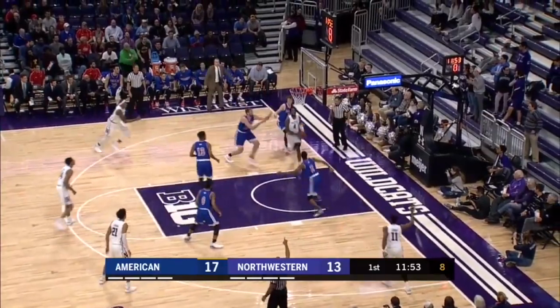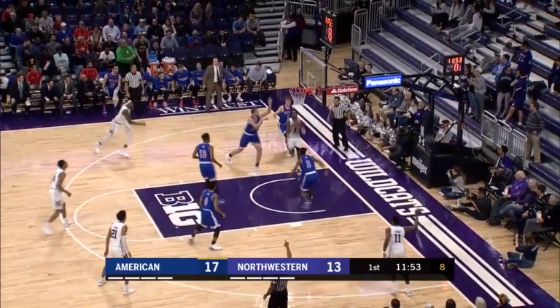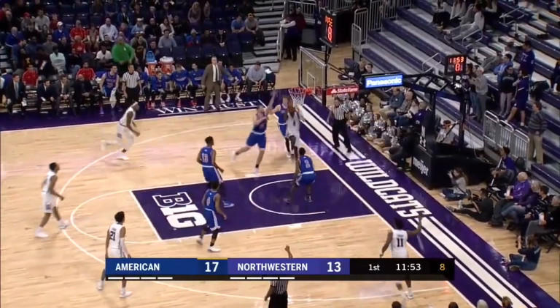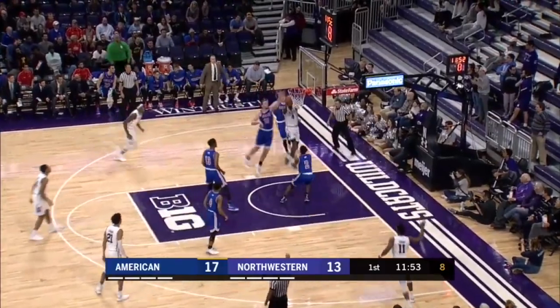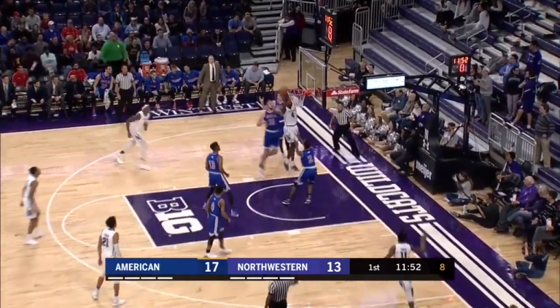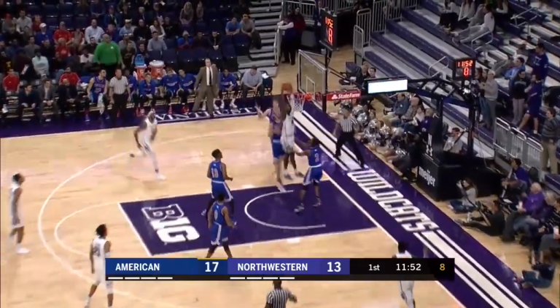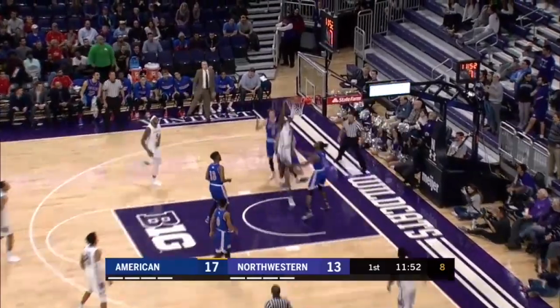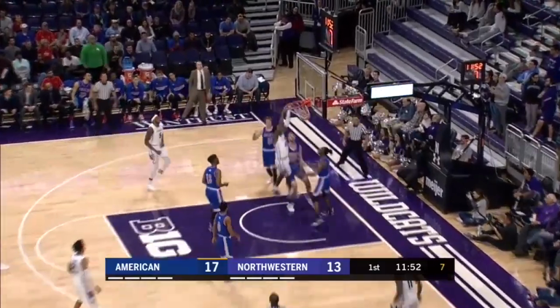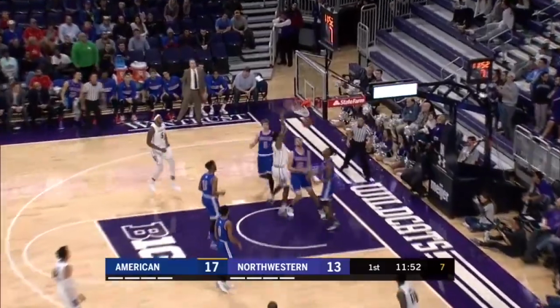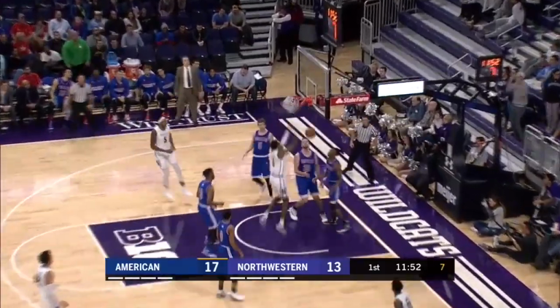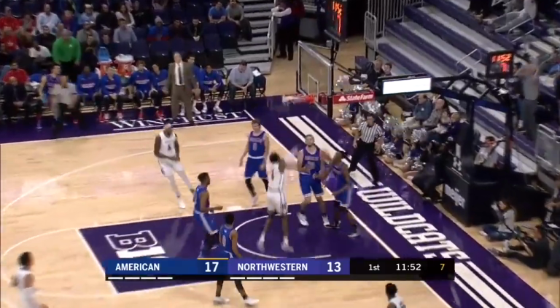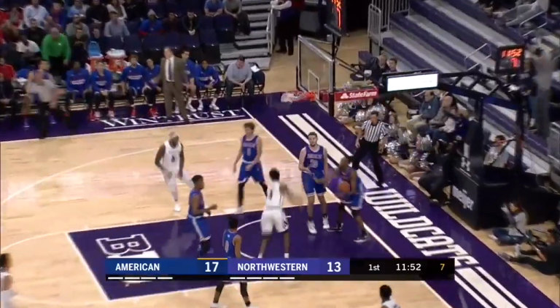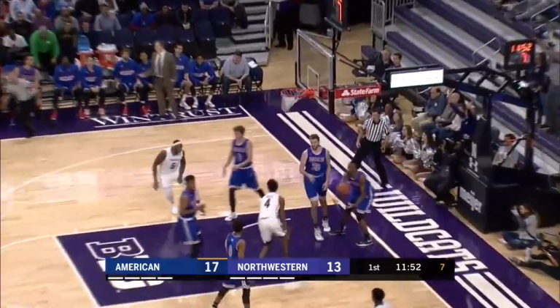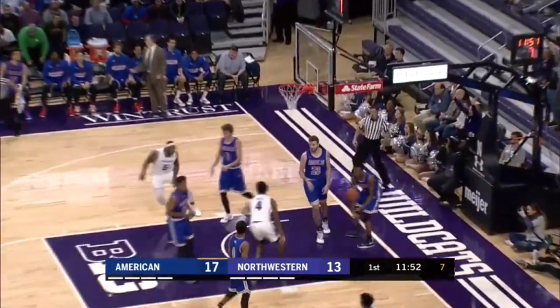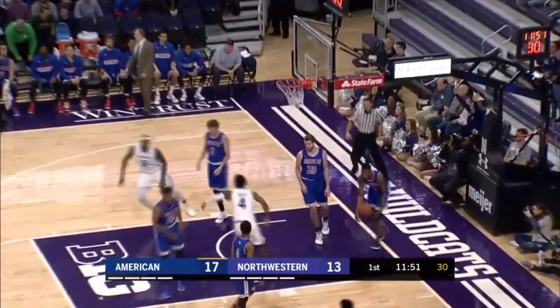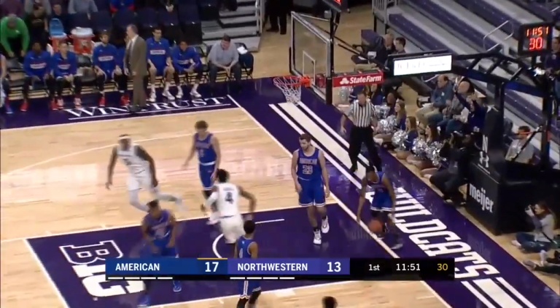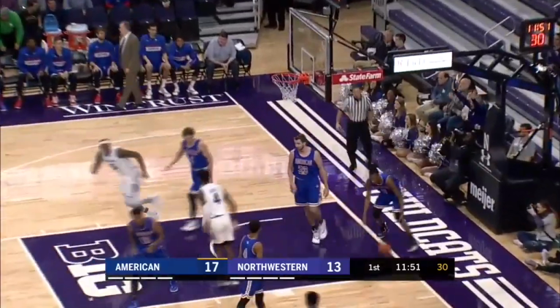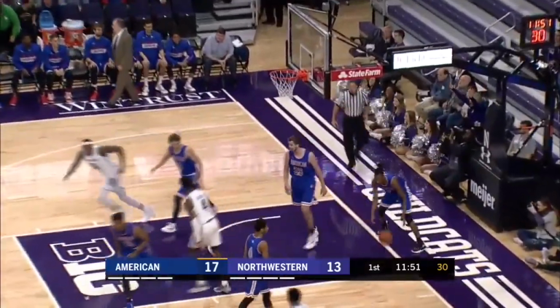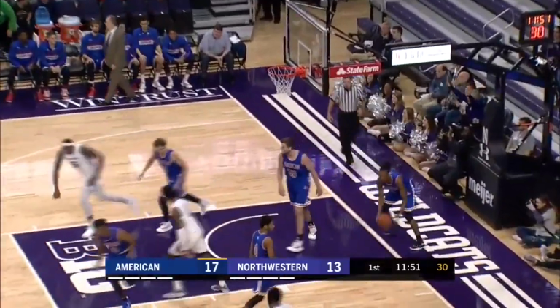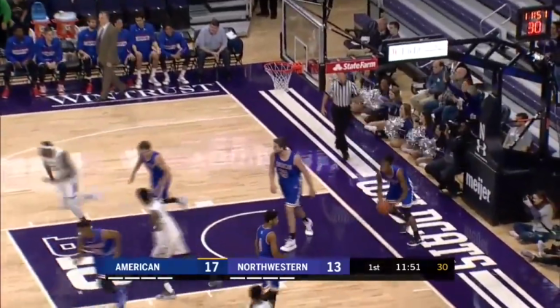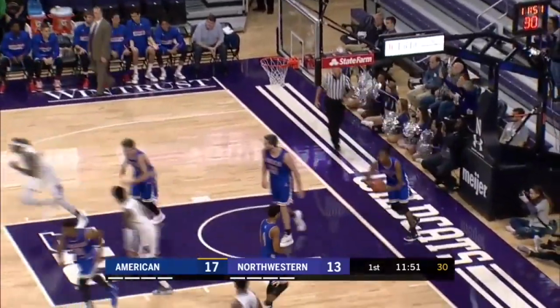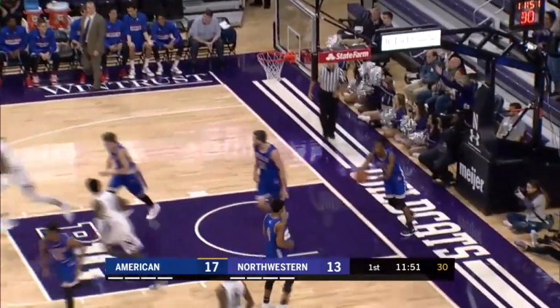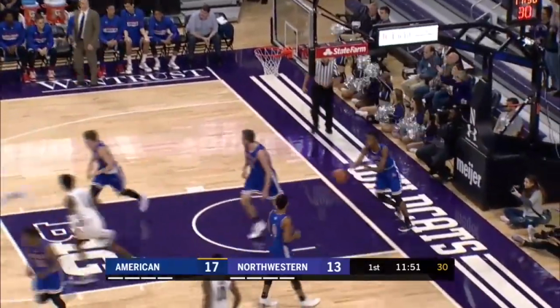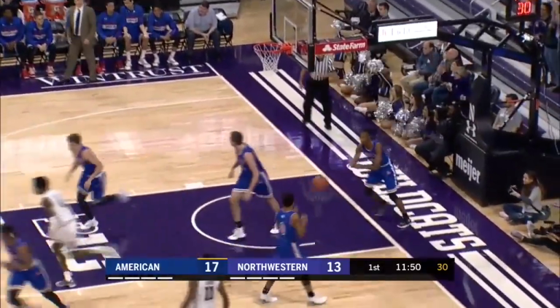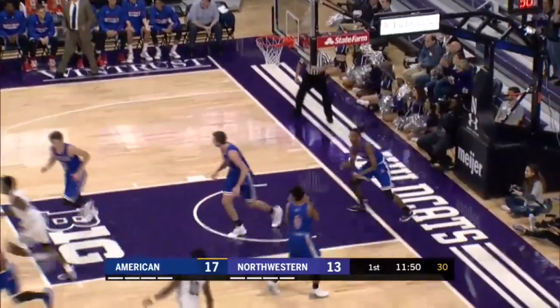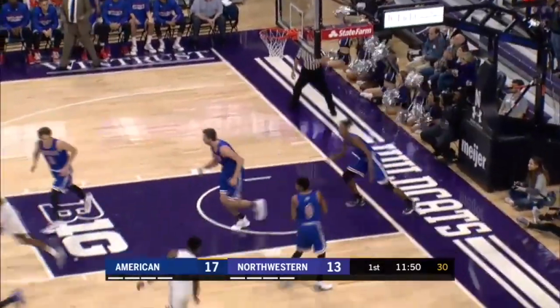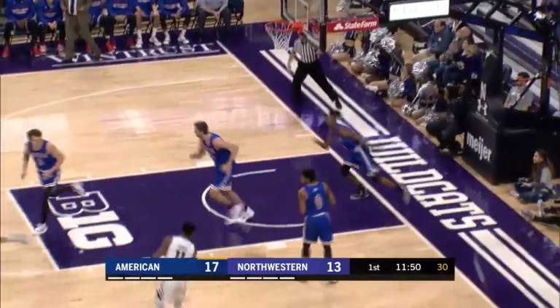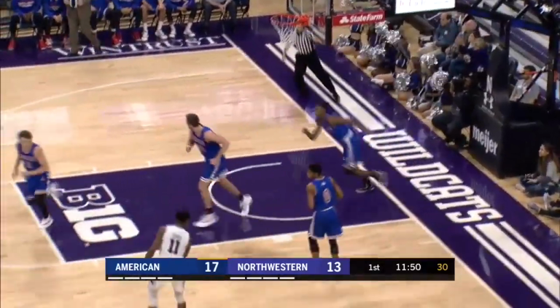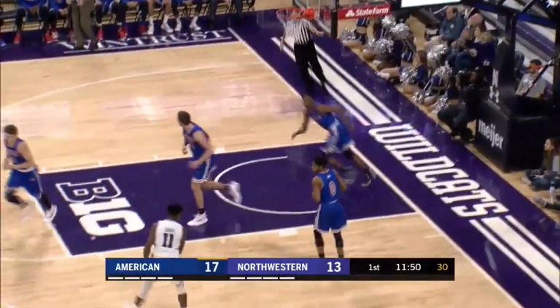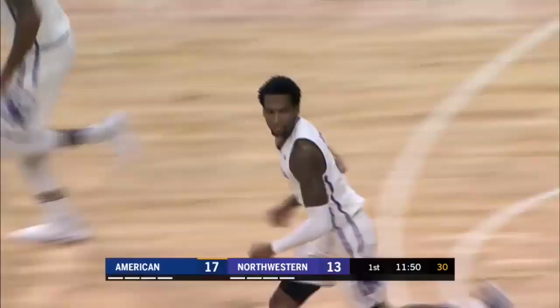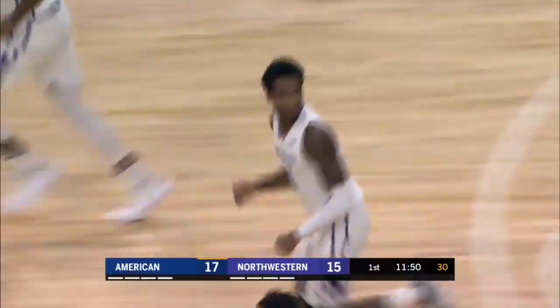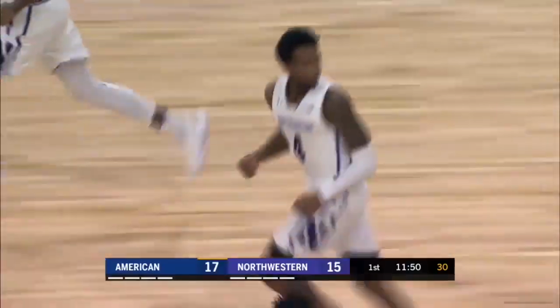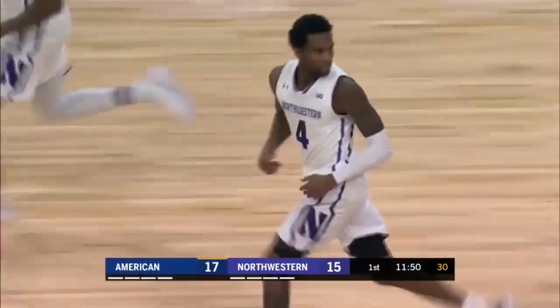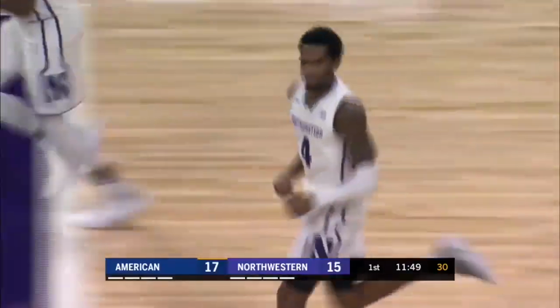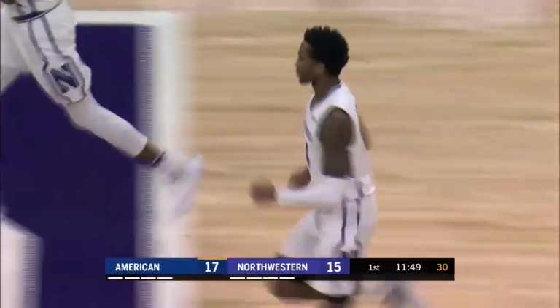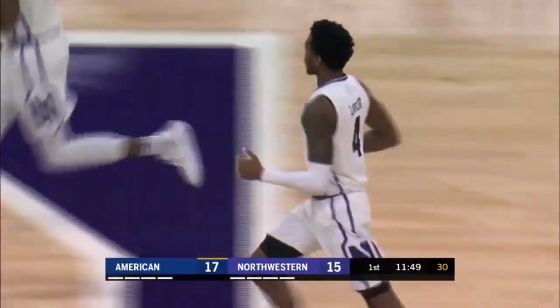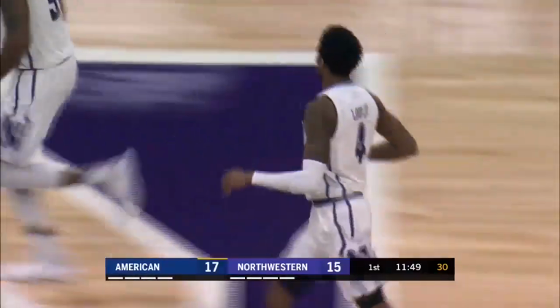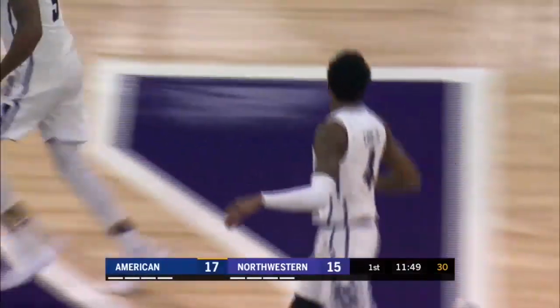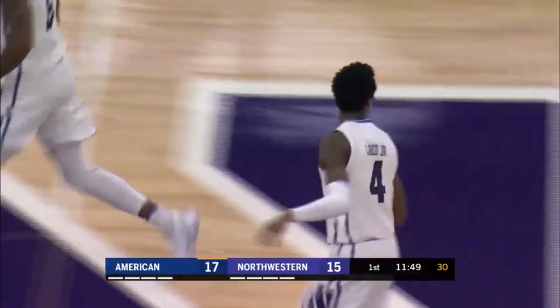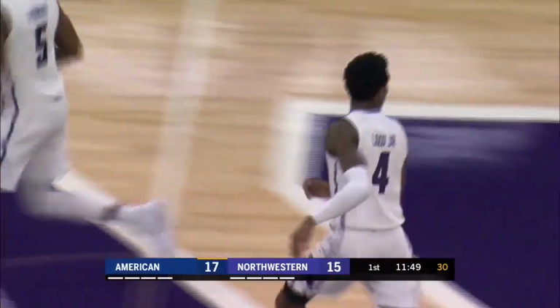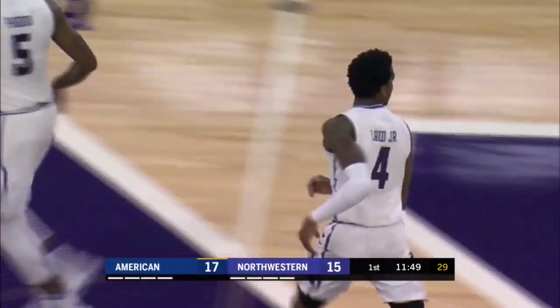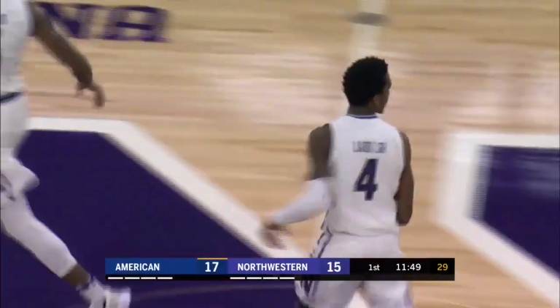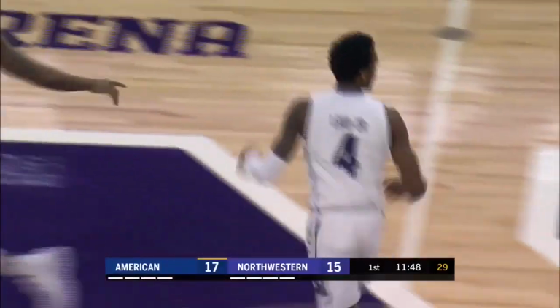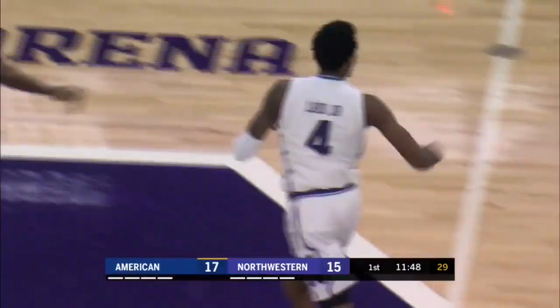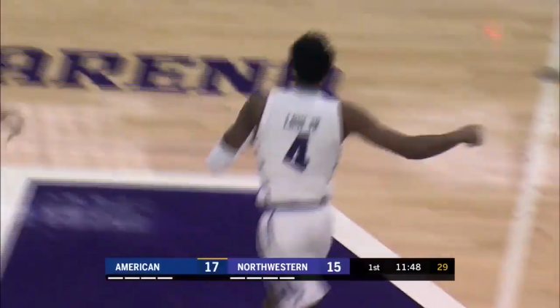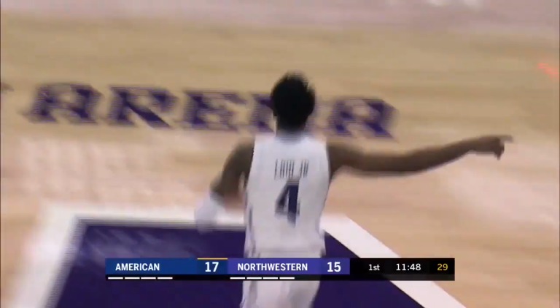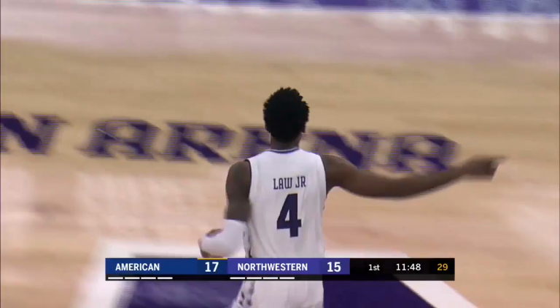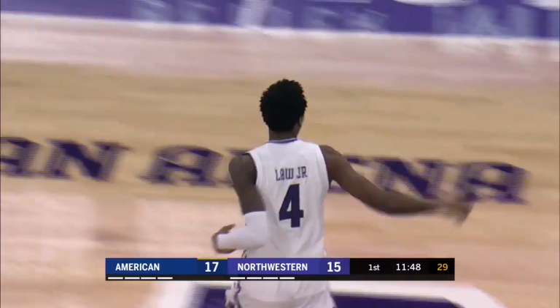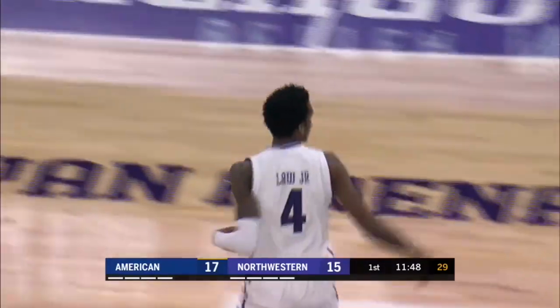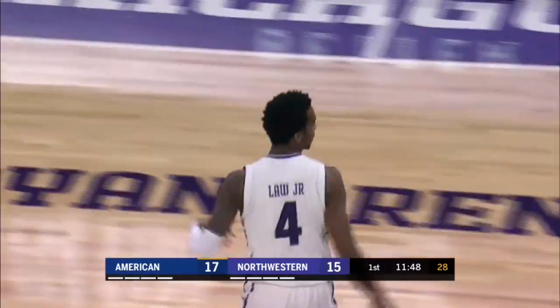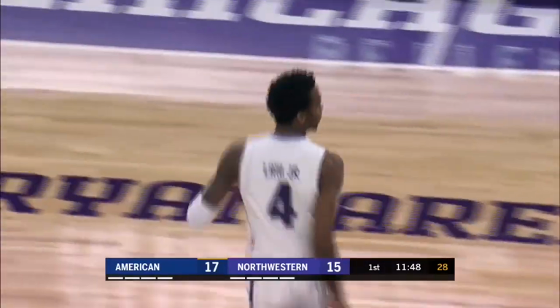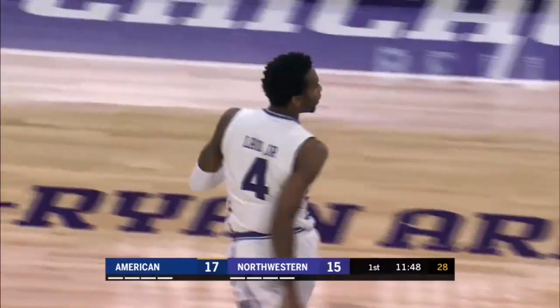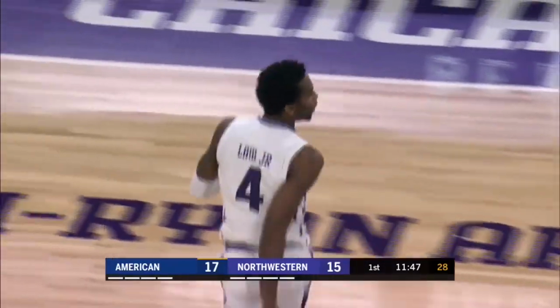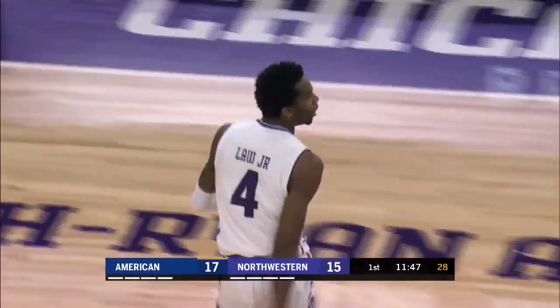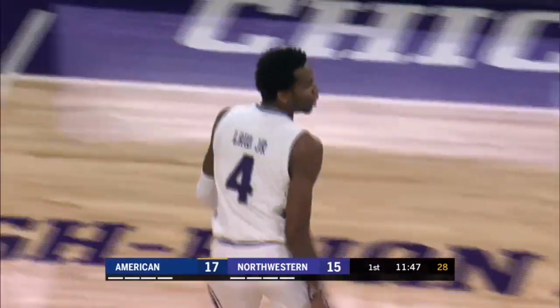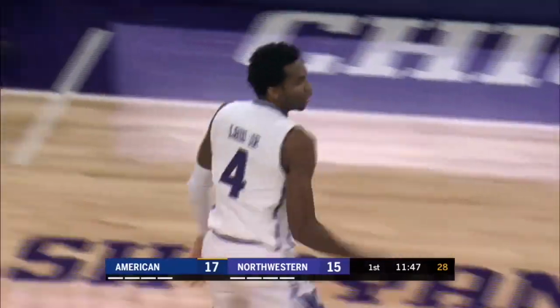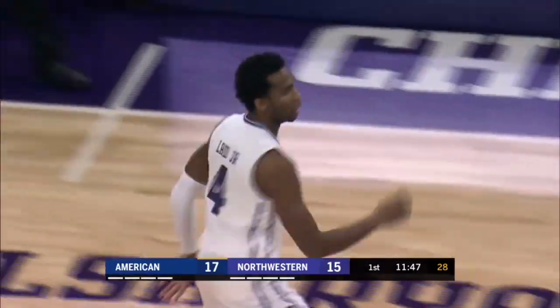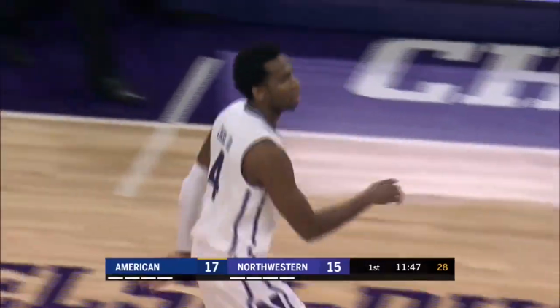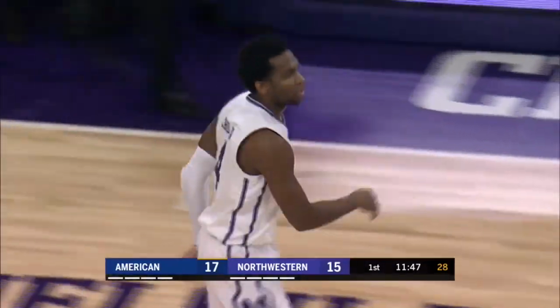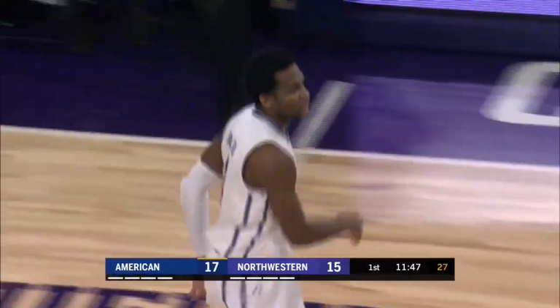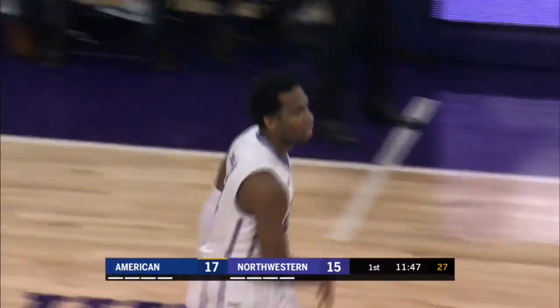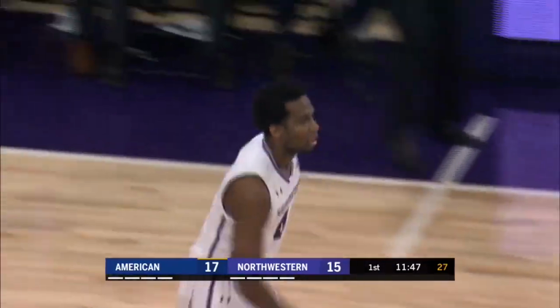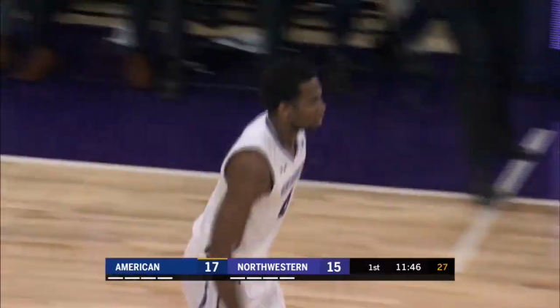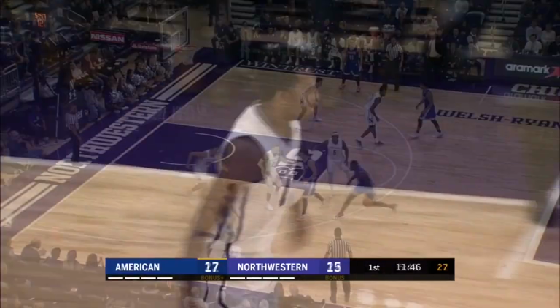Anthony Gaines dribbles around — correction, that's Vic Law. Law finds his shot.